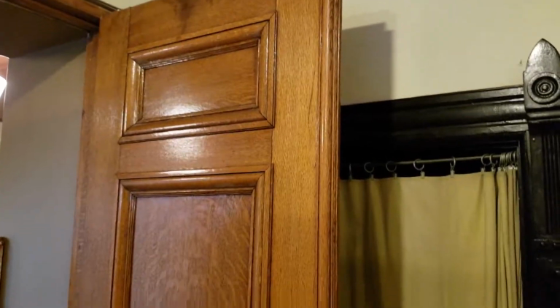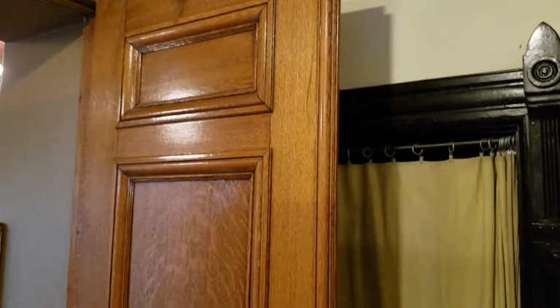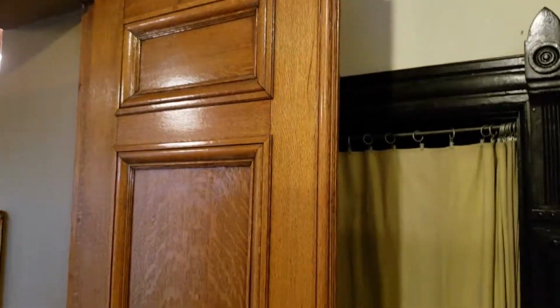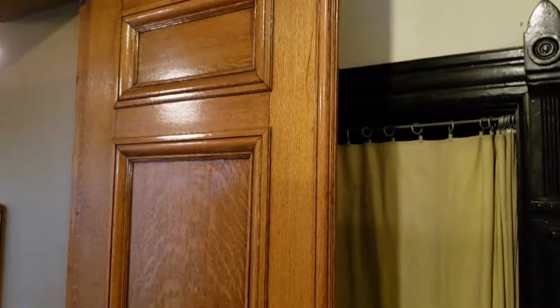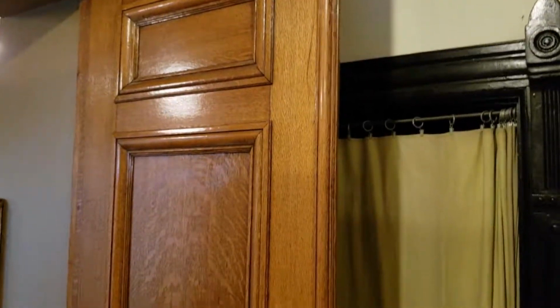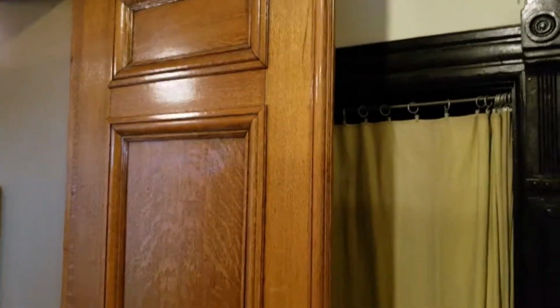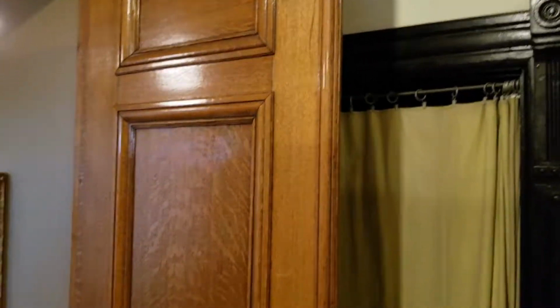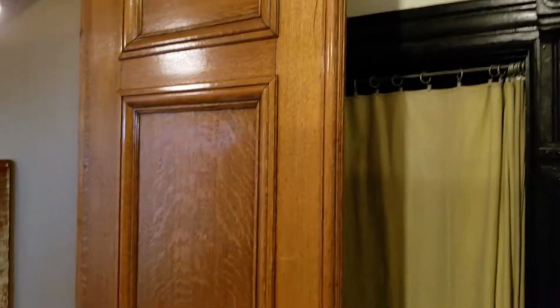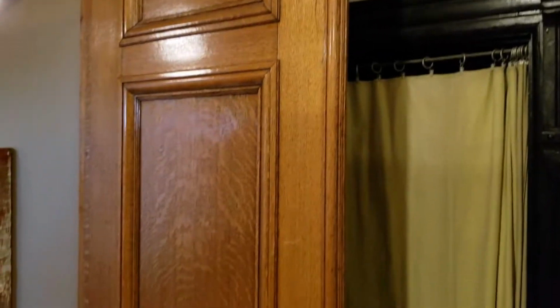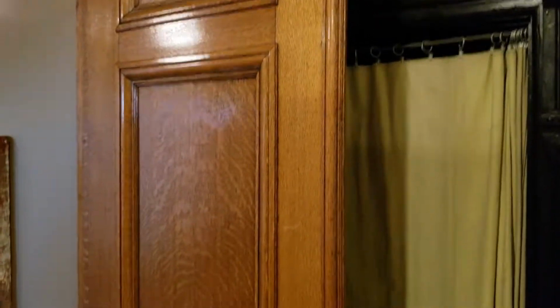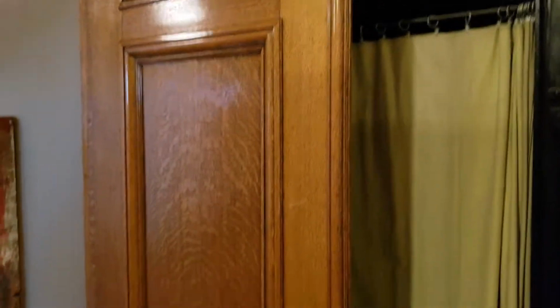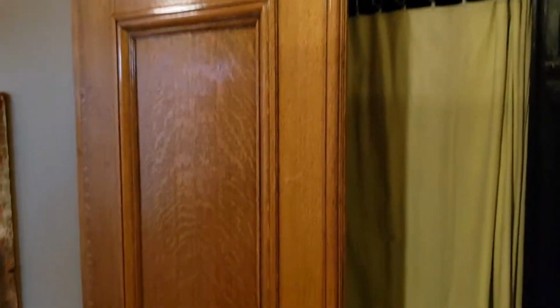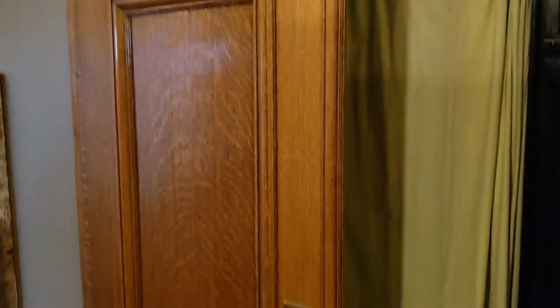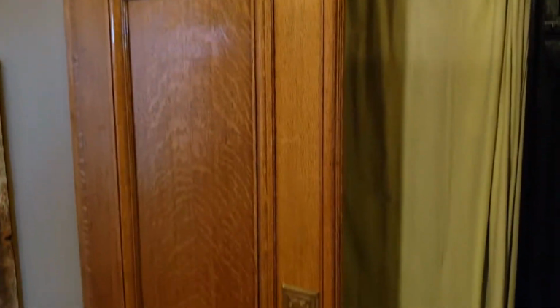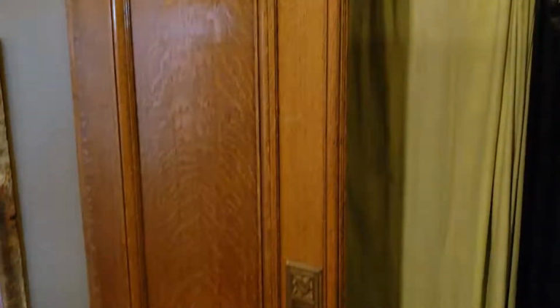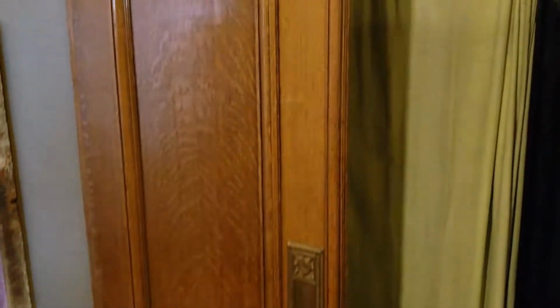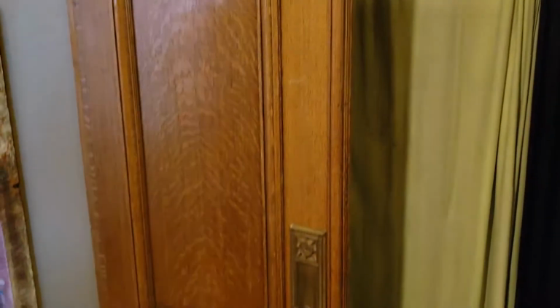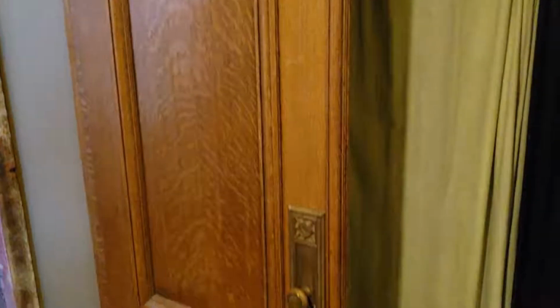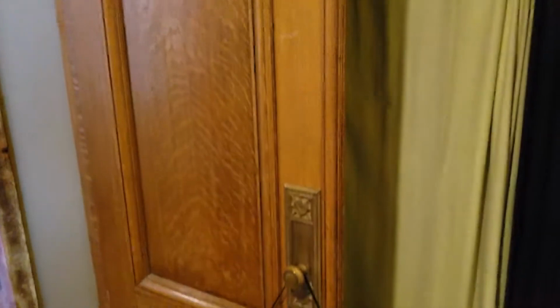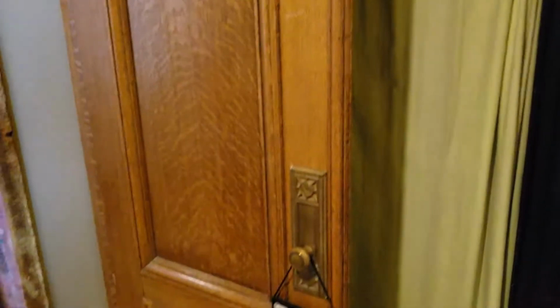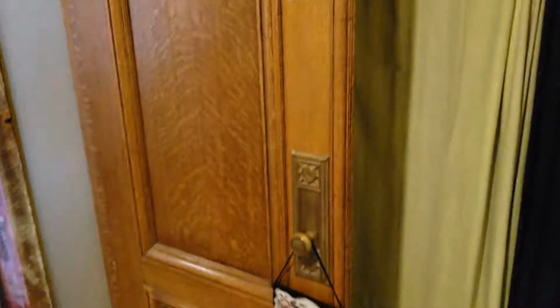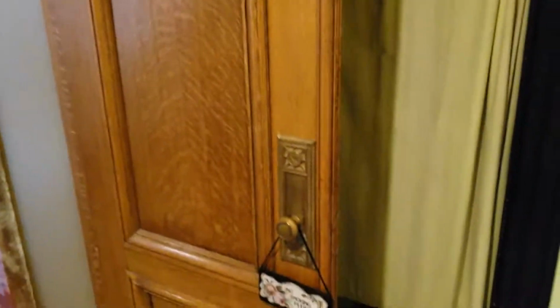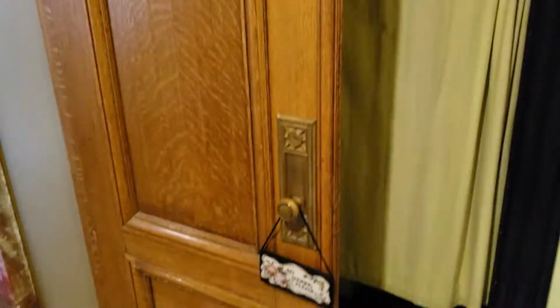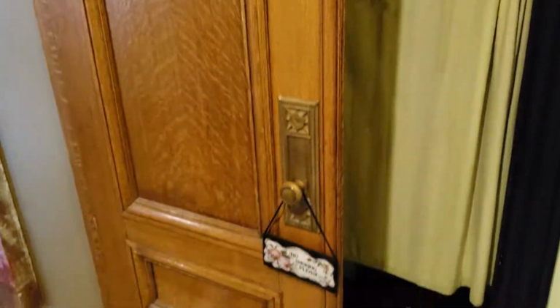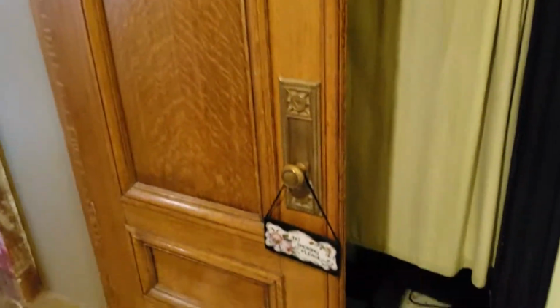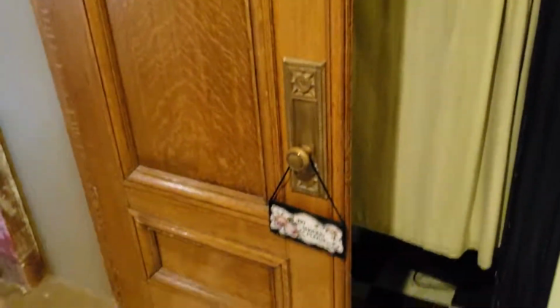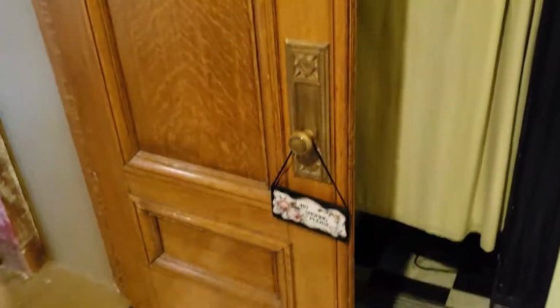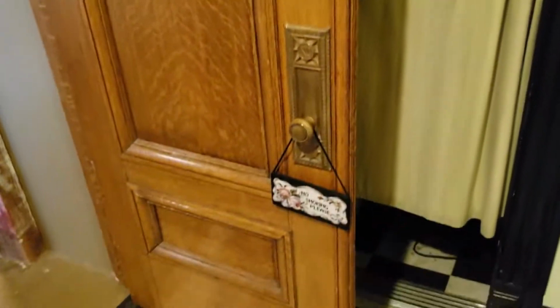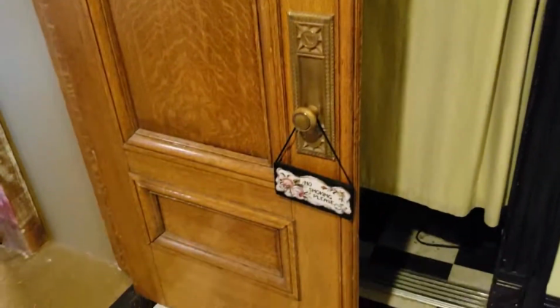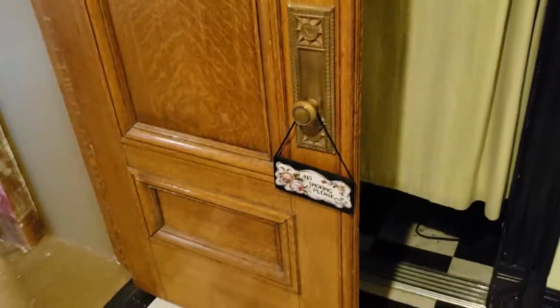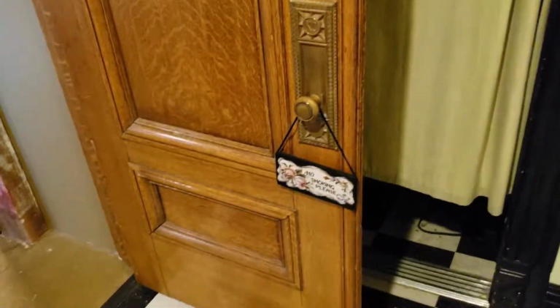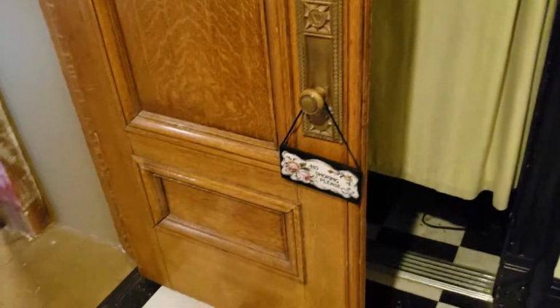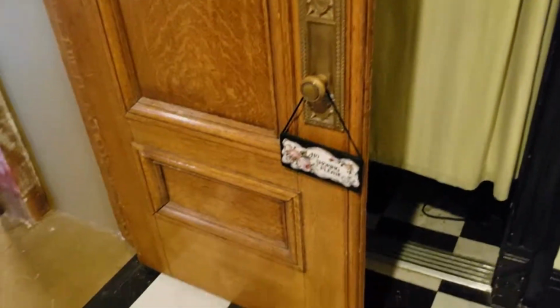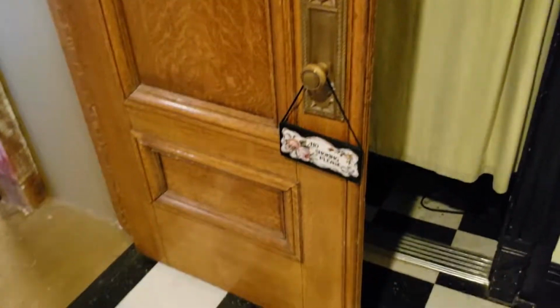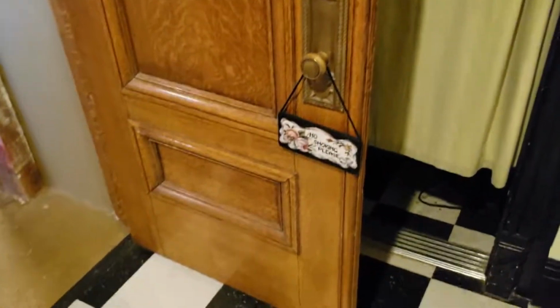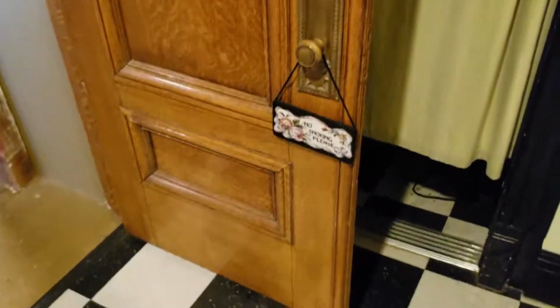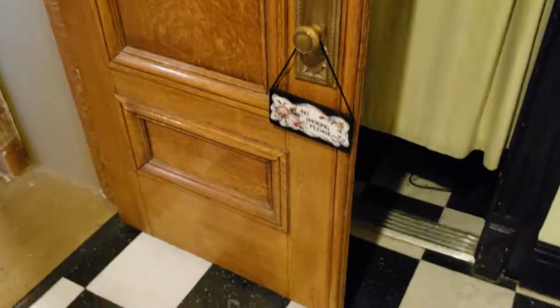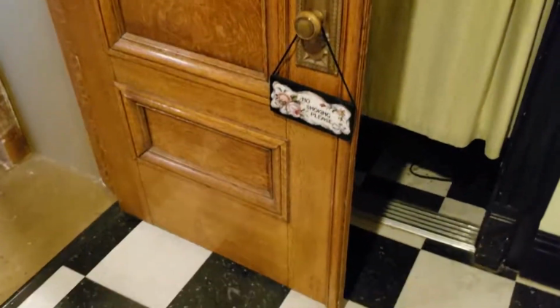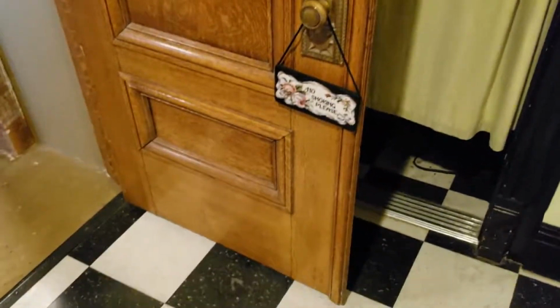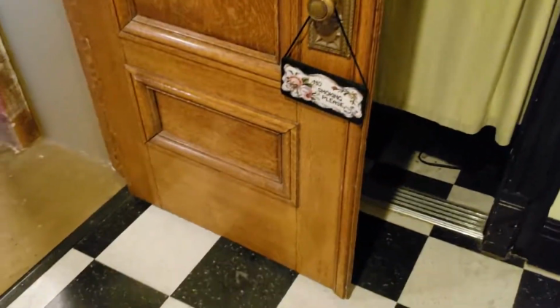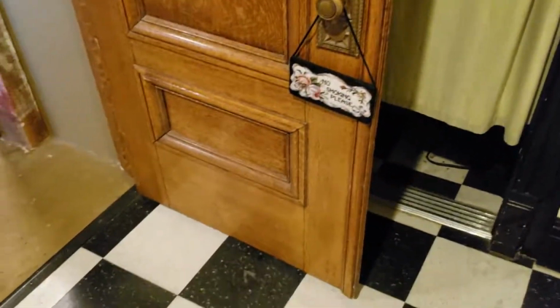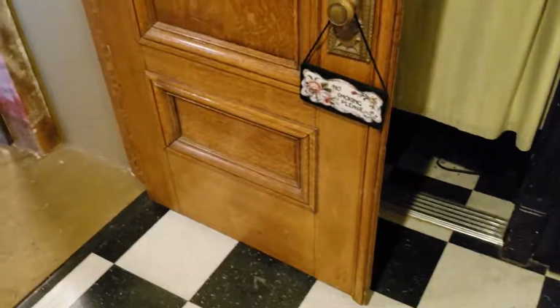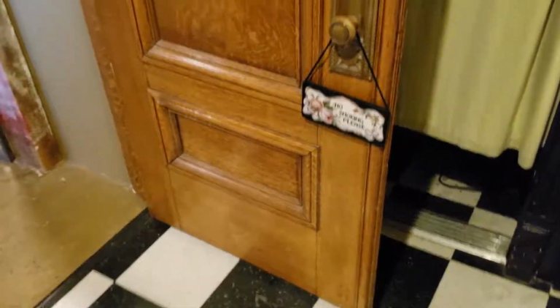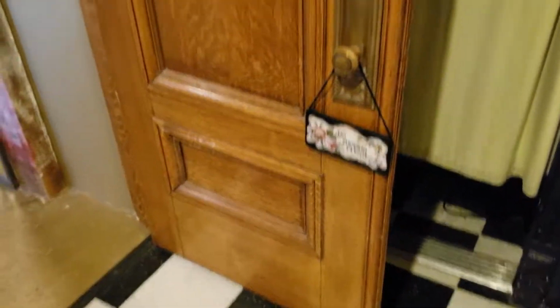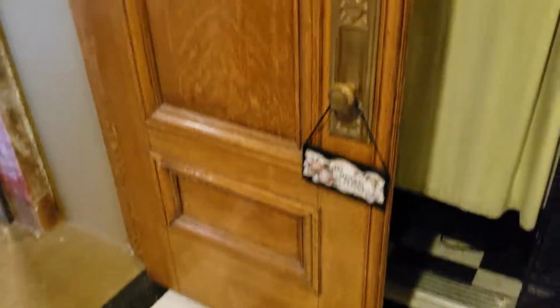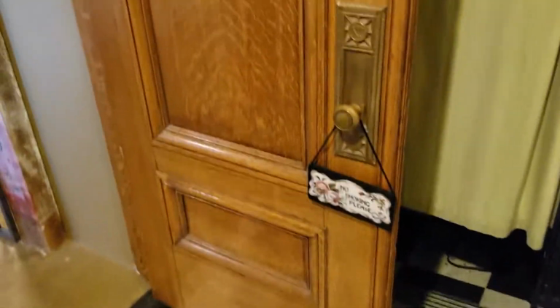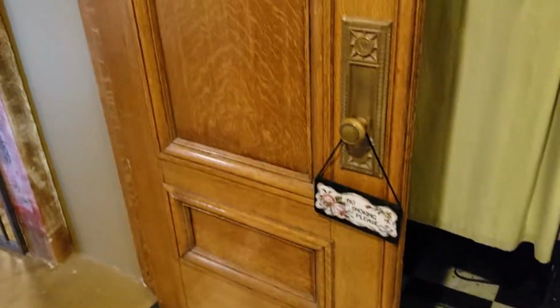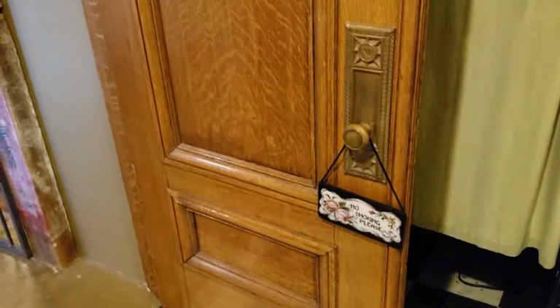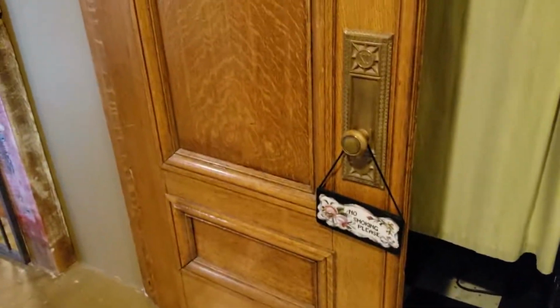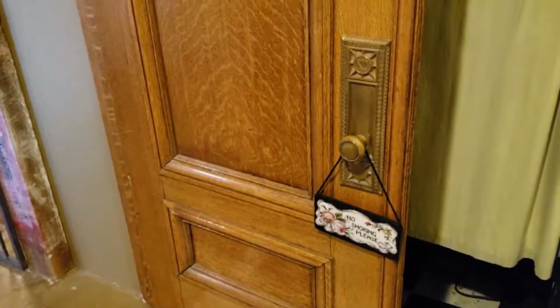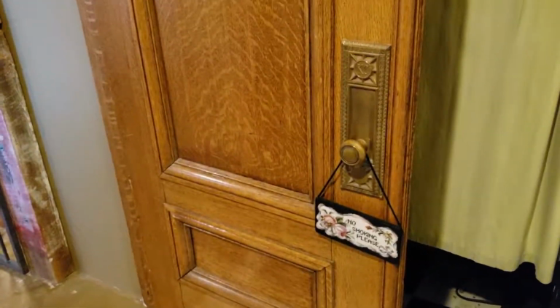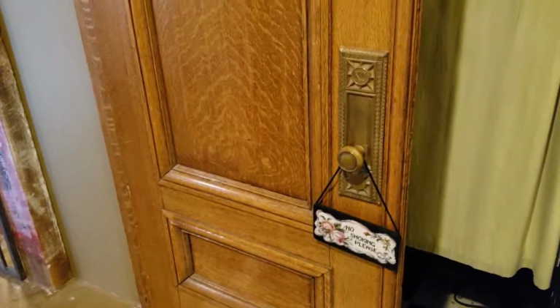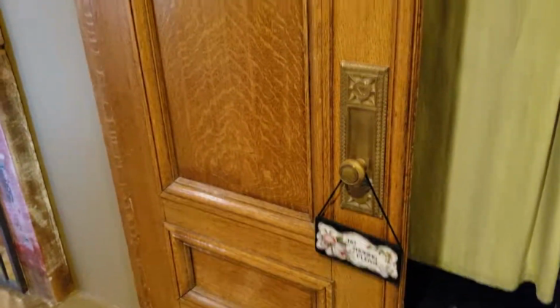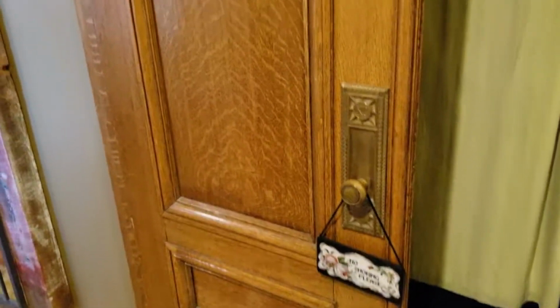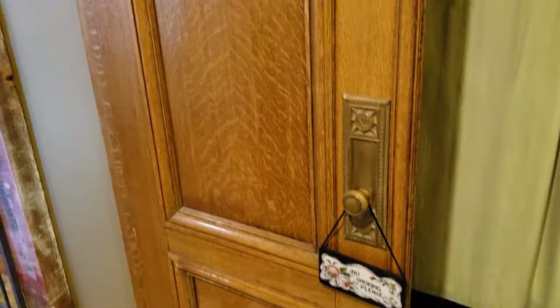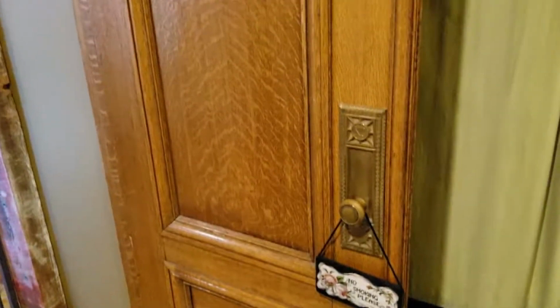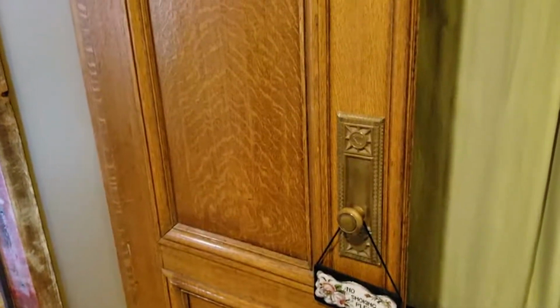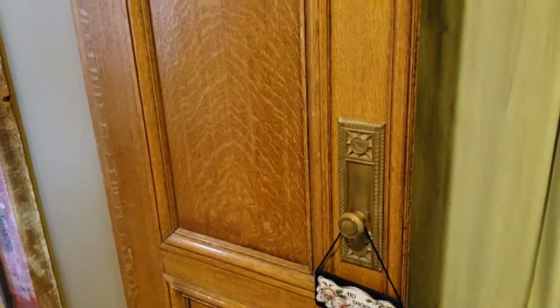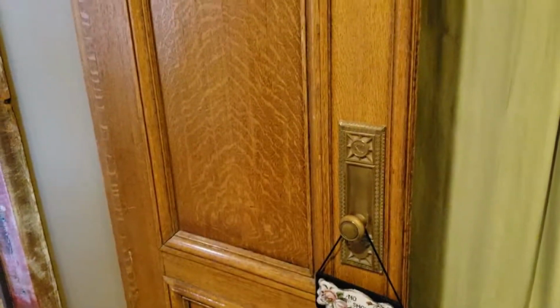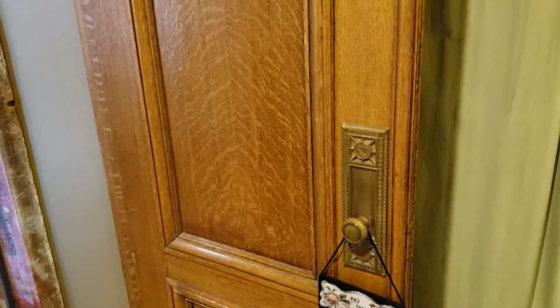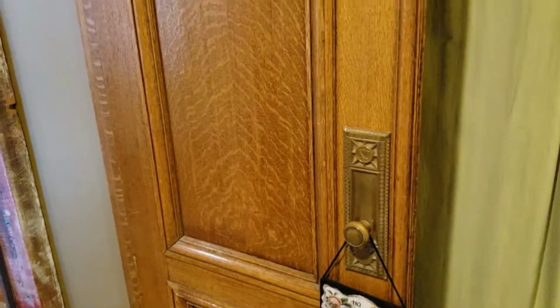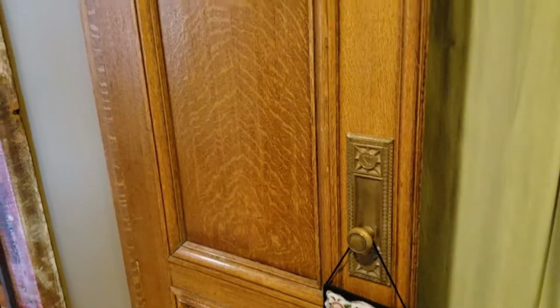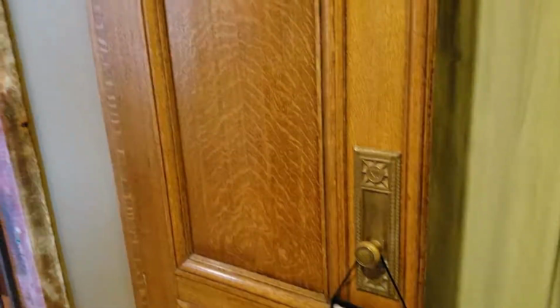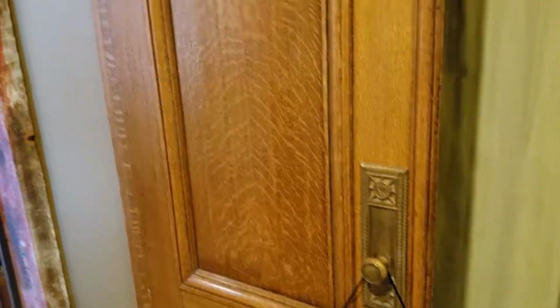And of course I'm checking out the doors, being a door guy. Here's my wall back.